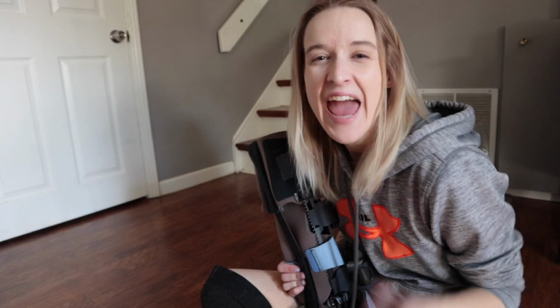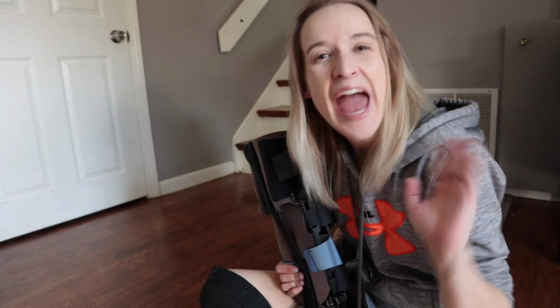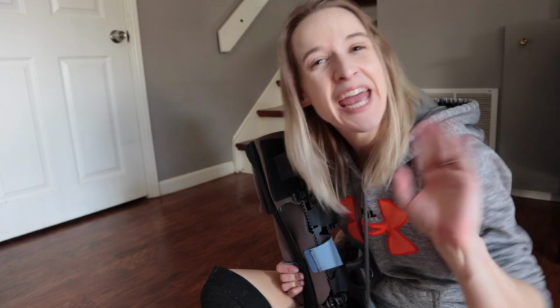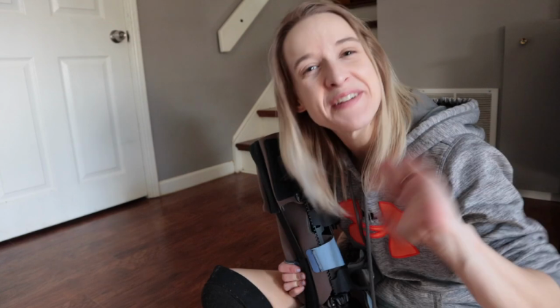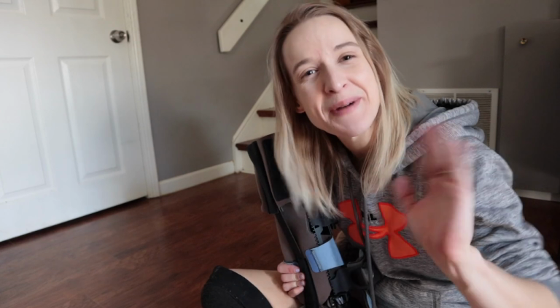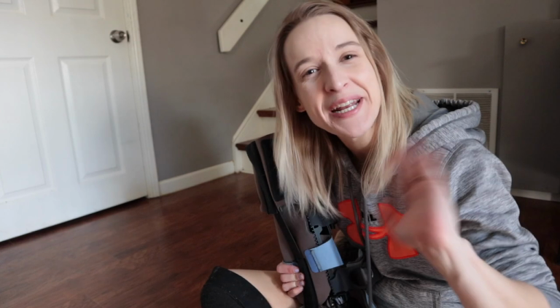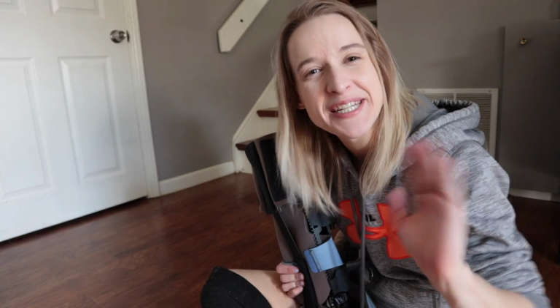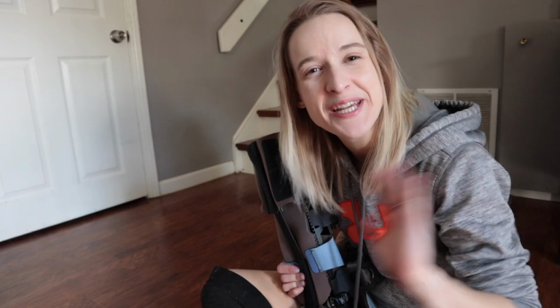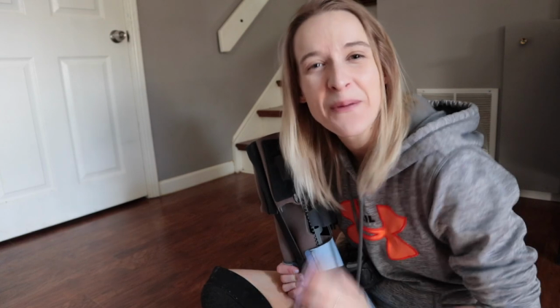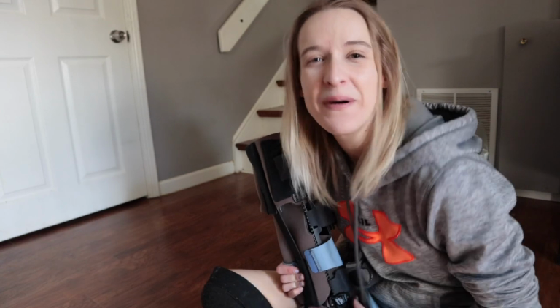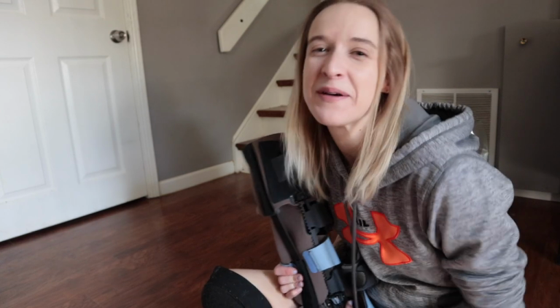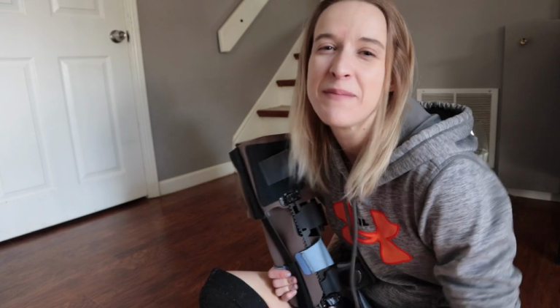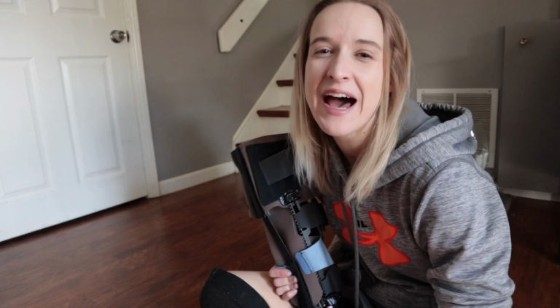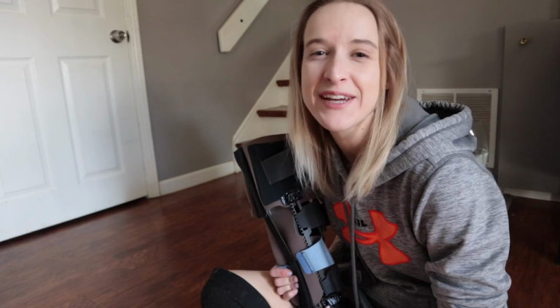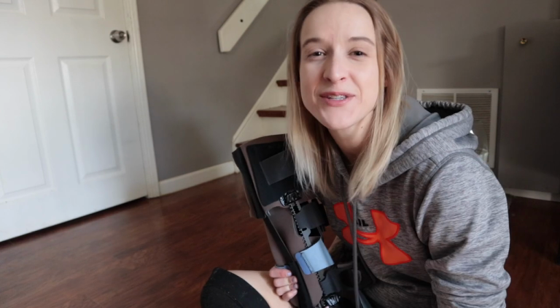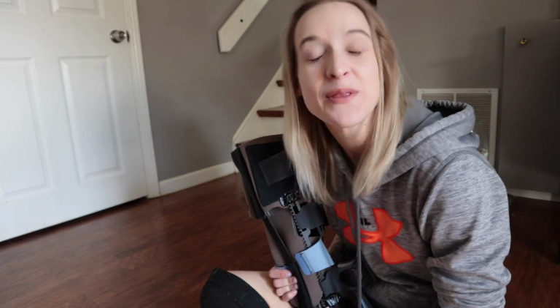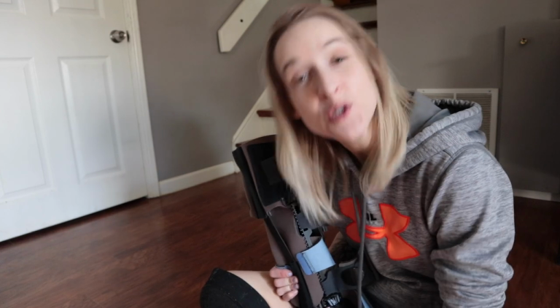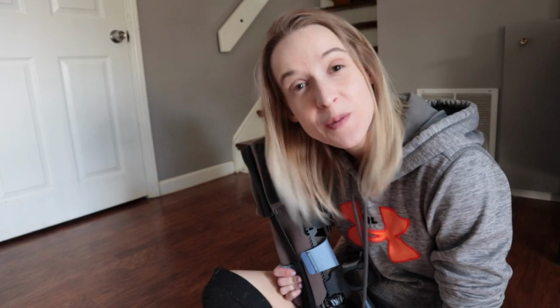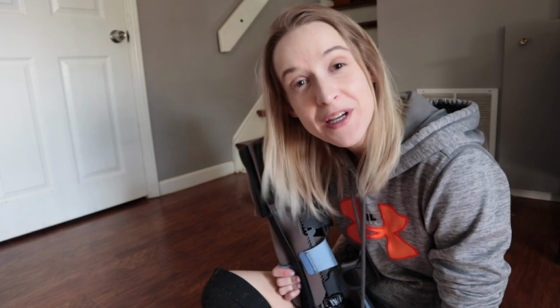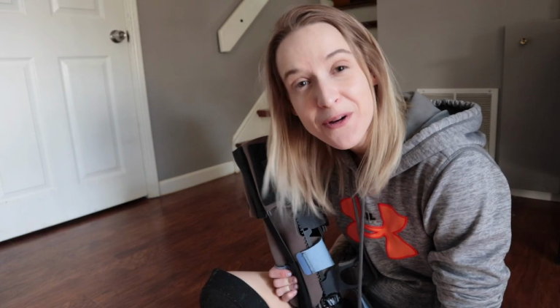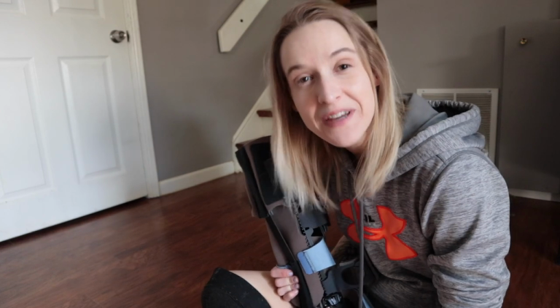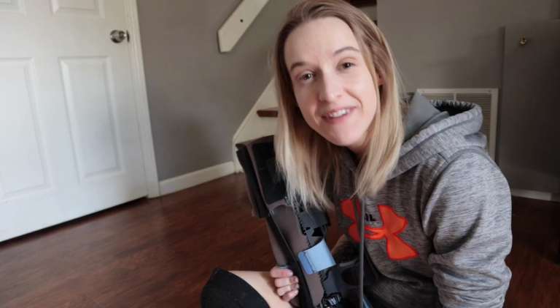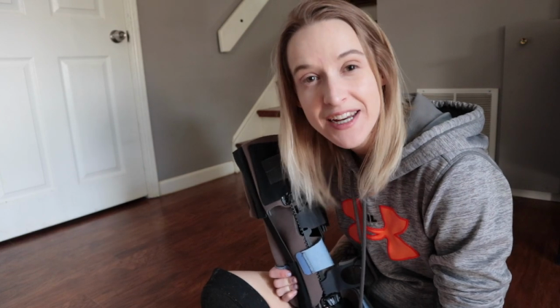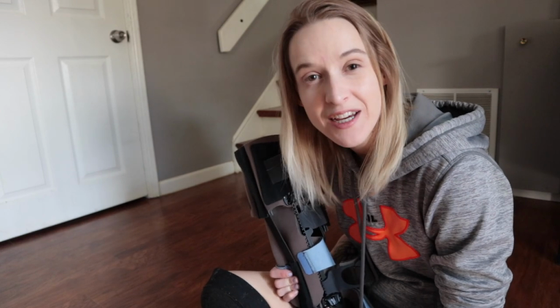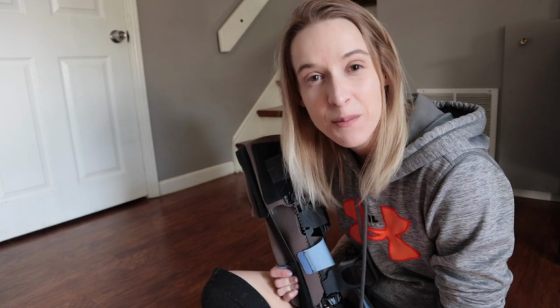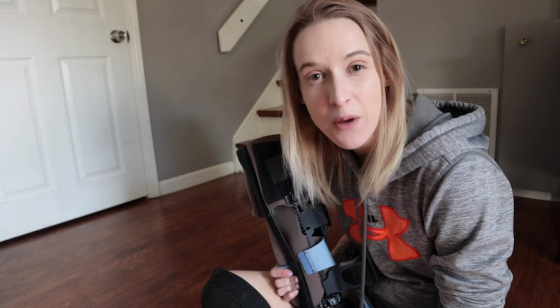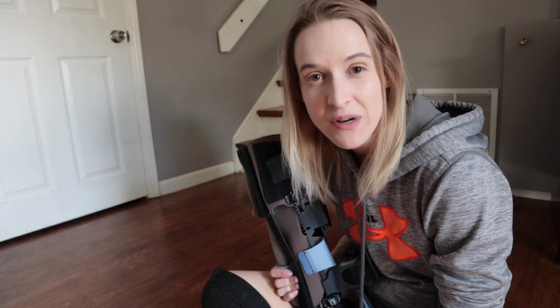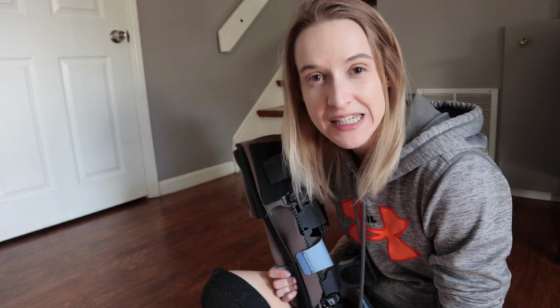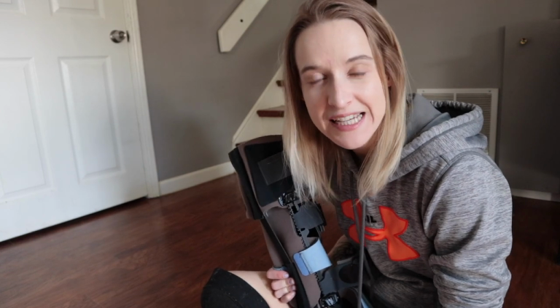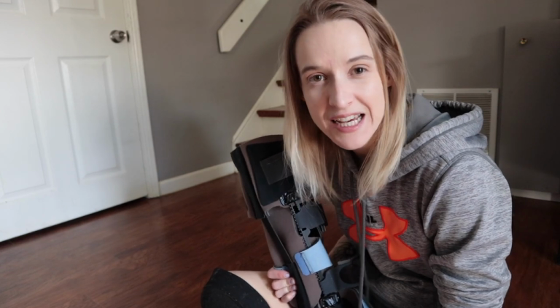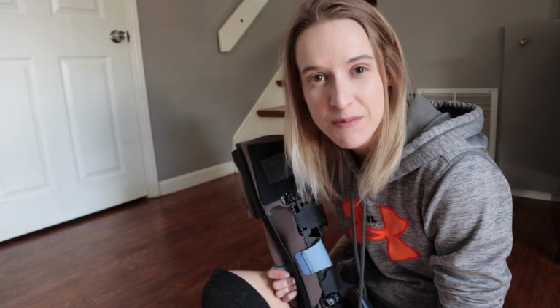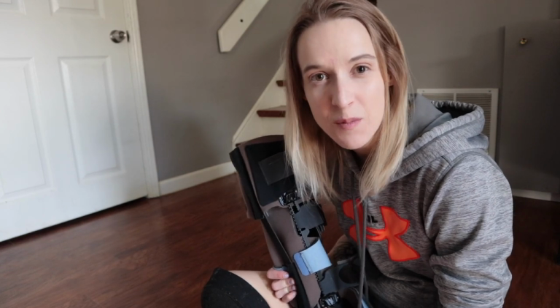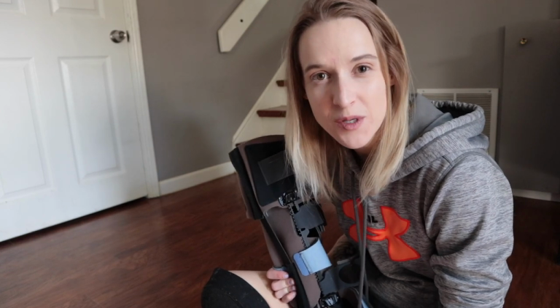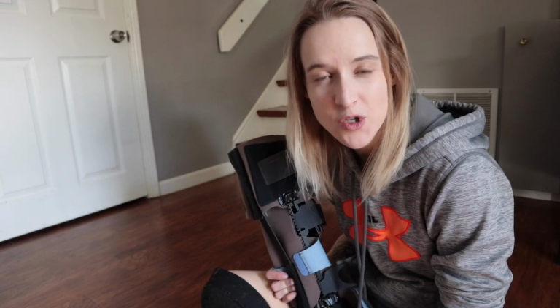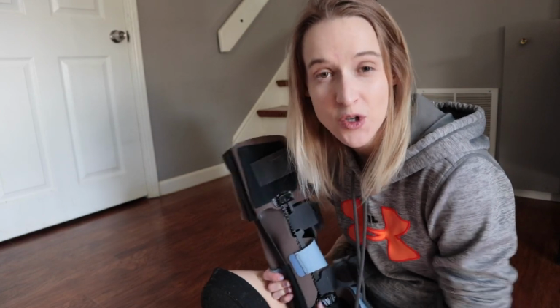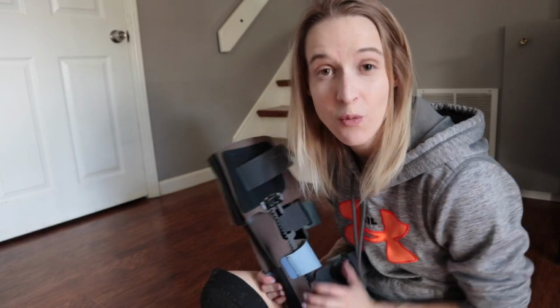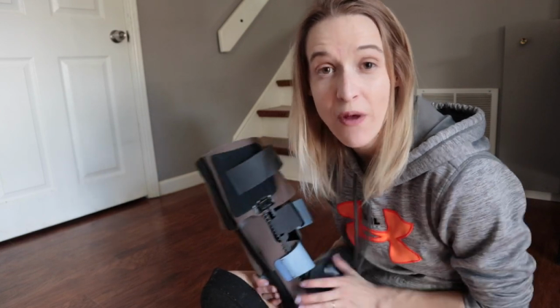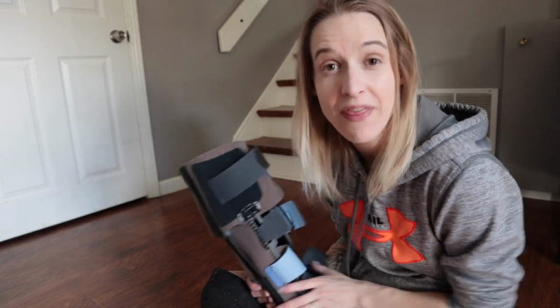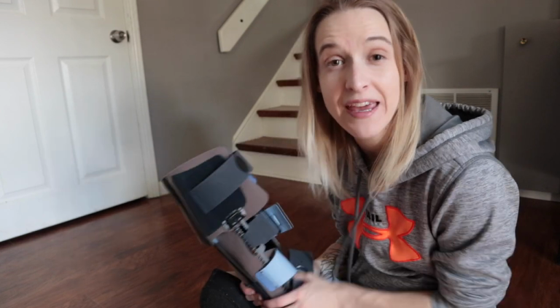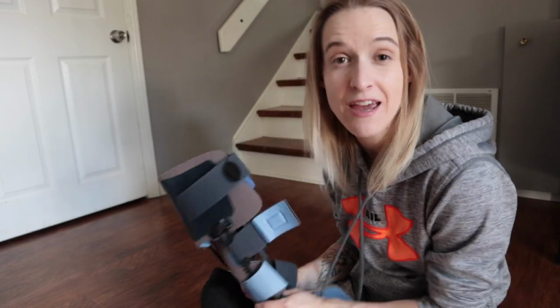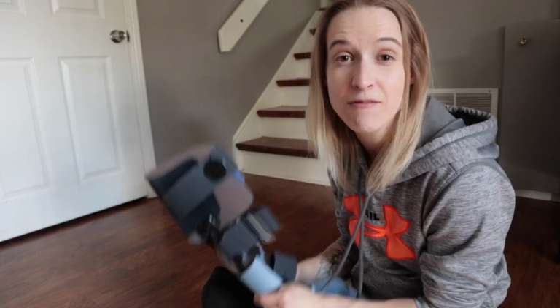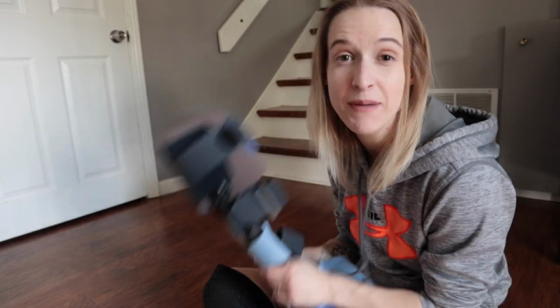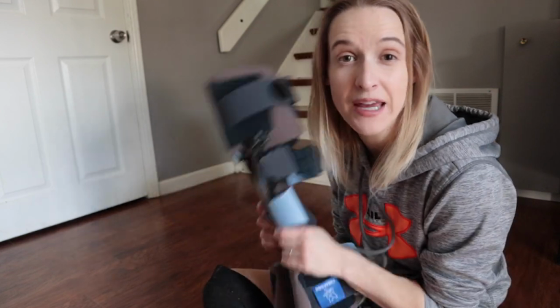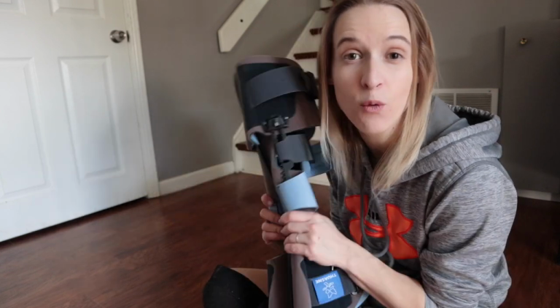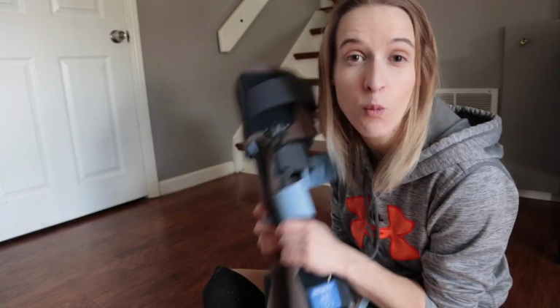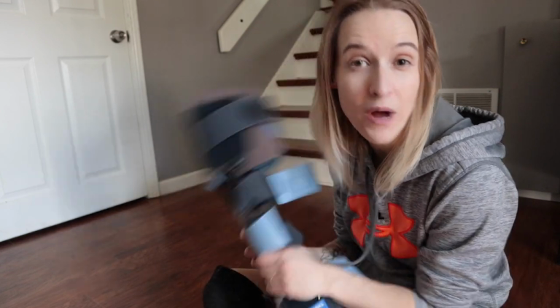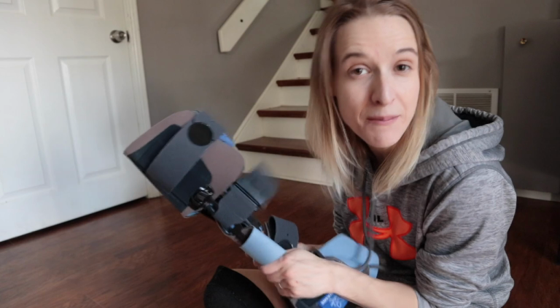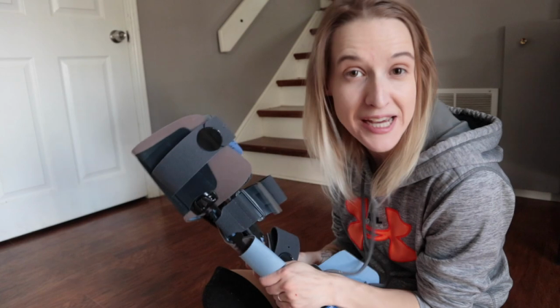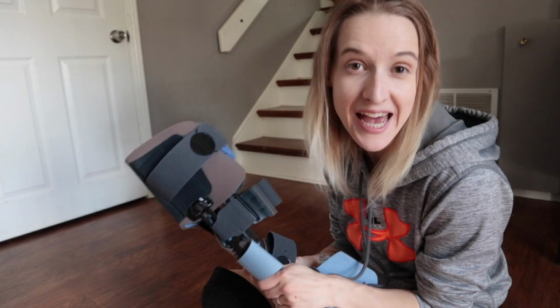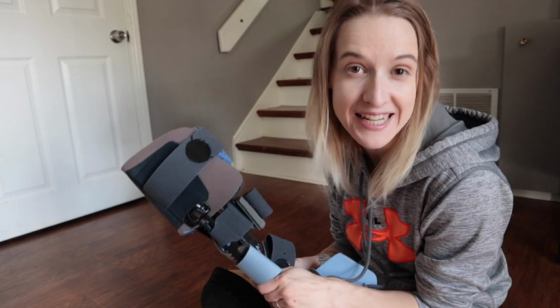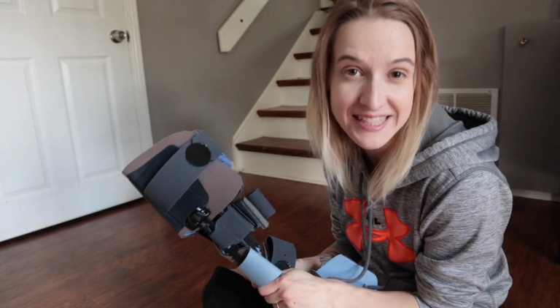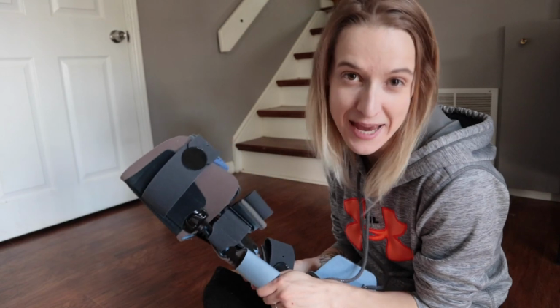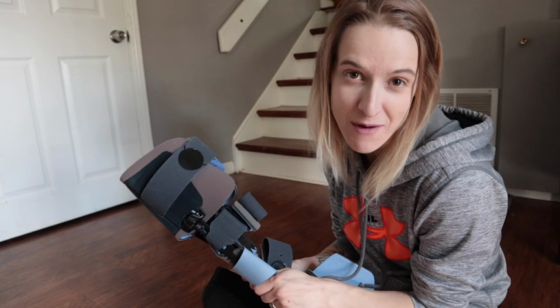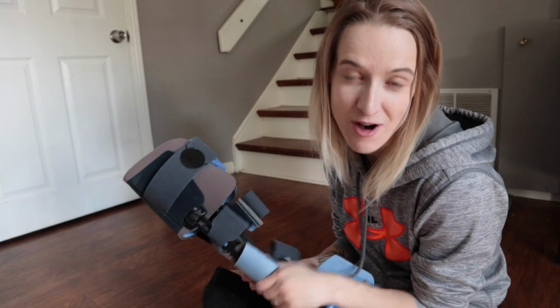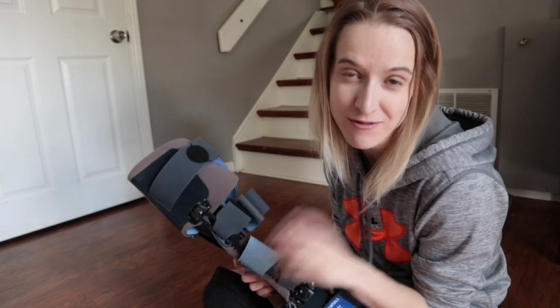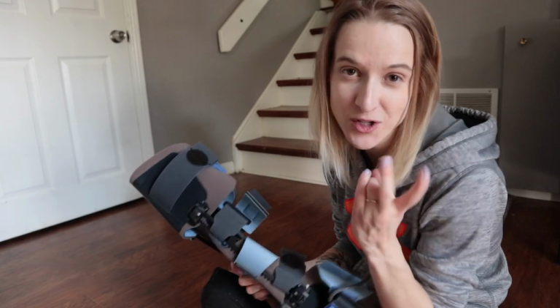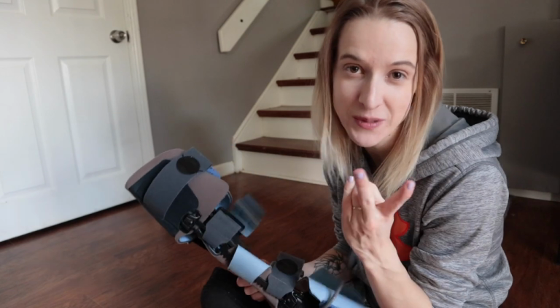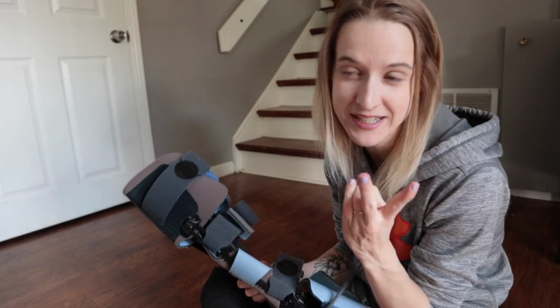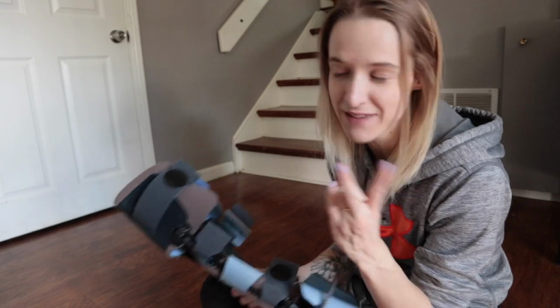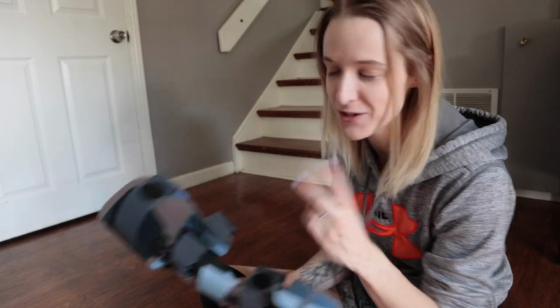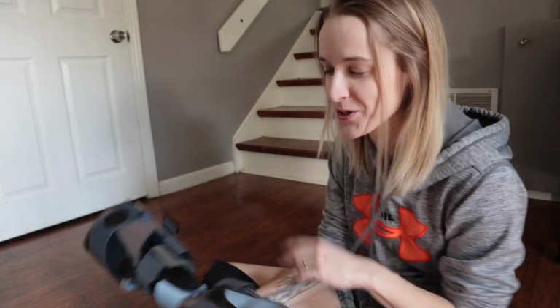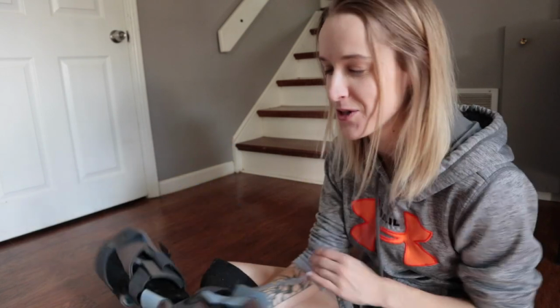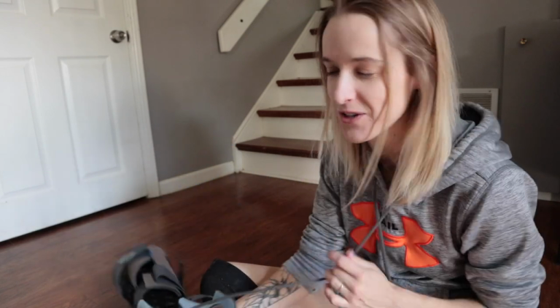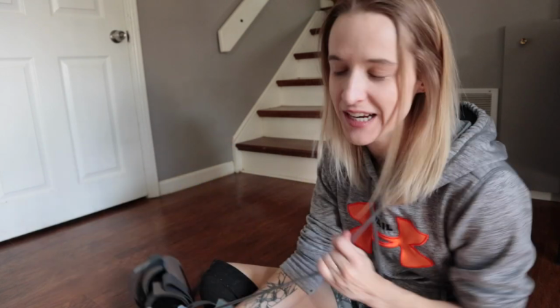Hey everybody, it's Joe. Welcome back. So this will be a quick video, but I wanted to take a moment to show you what they gave me when my cast came off two weeks after surgery.